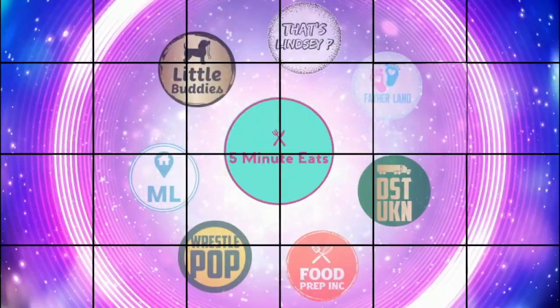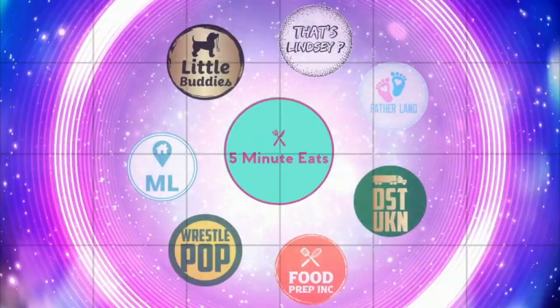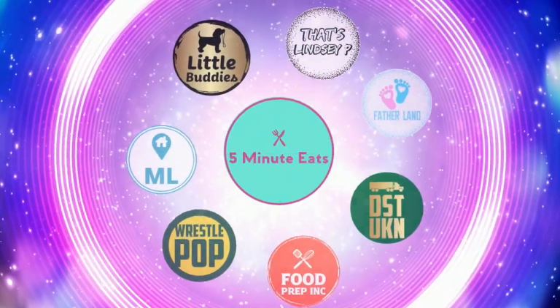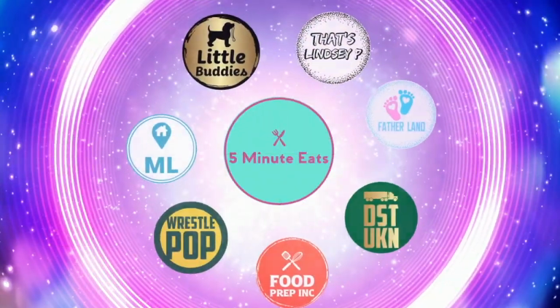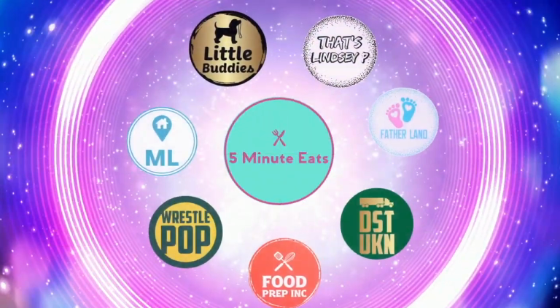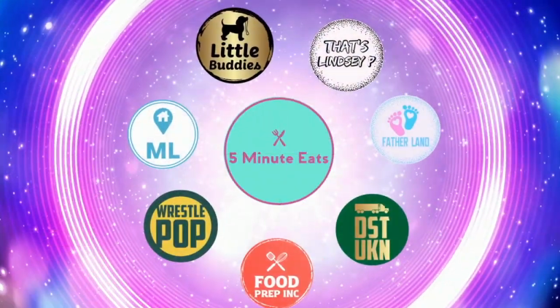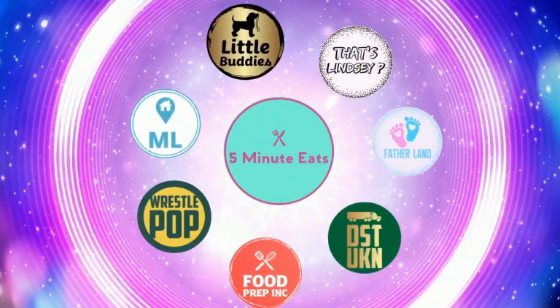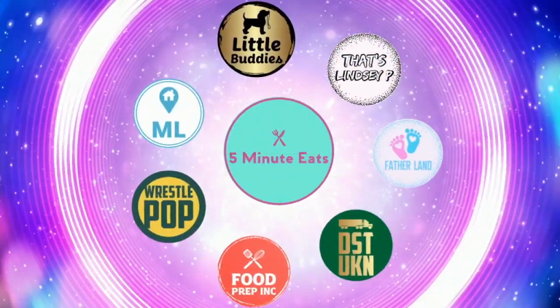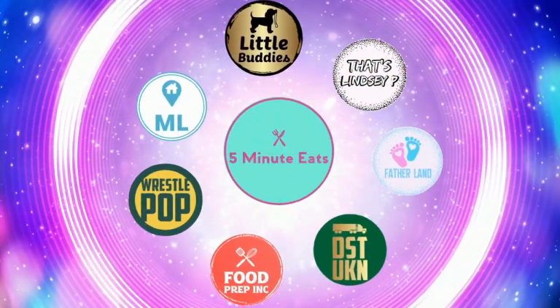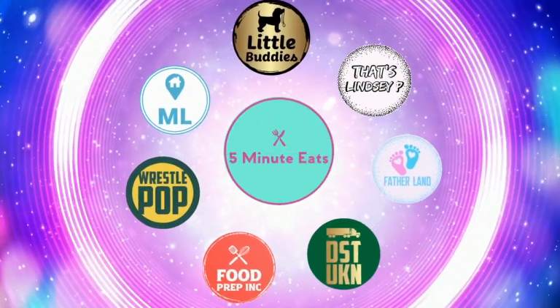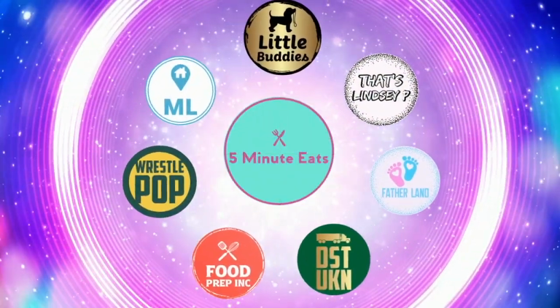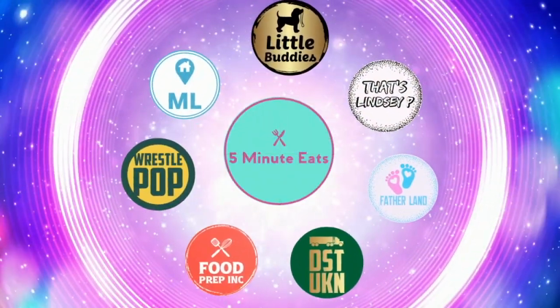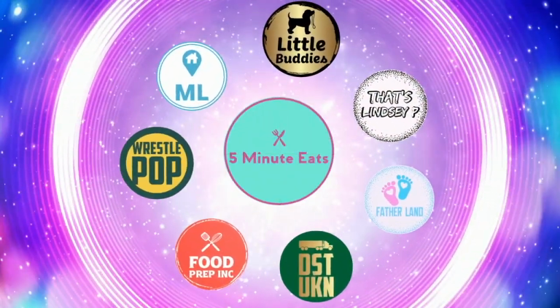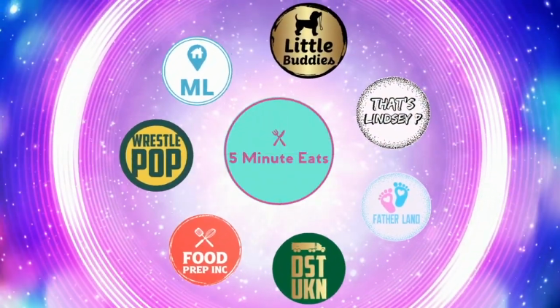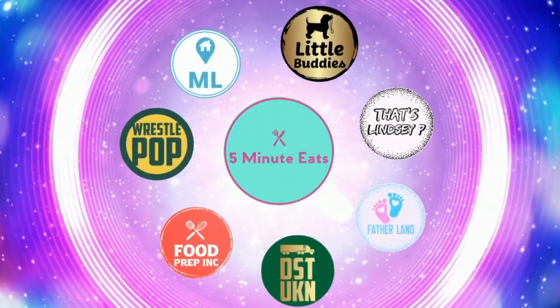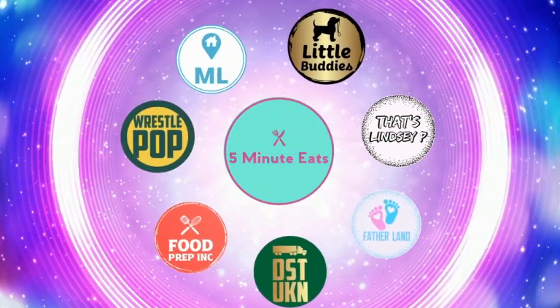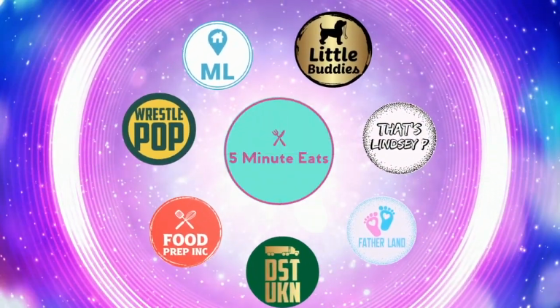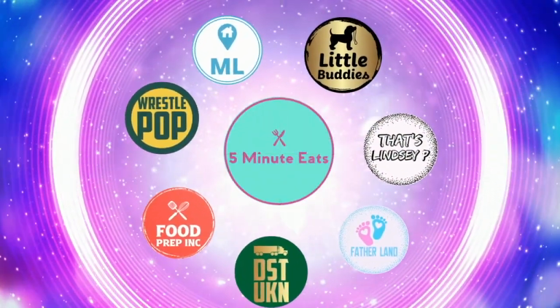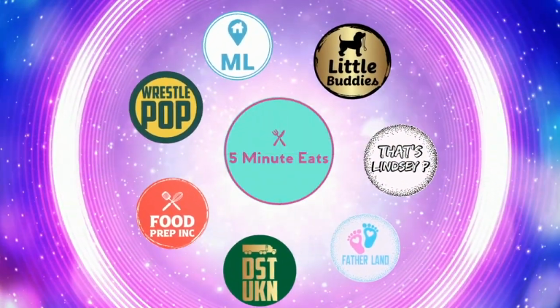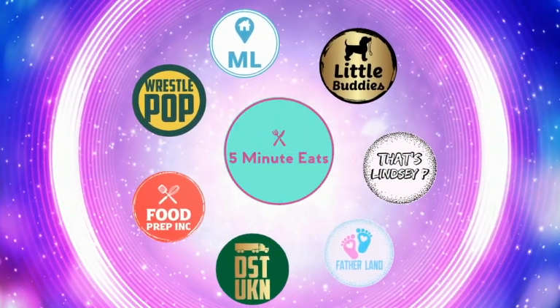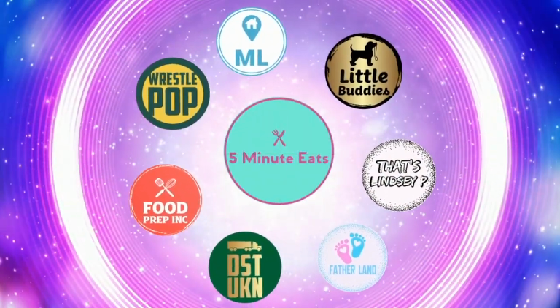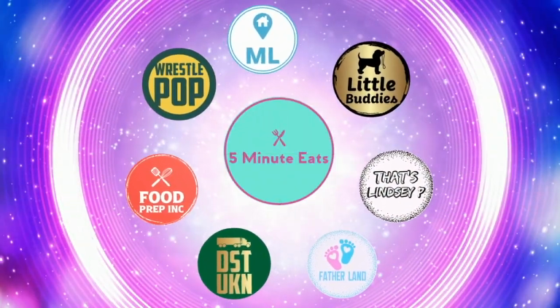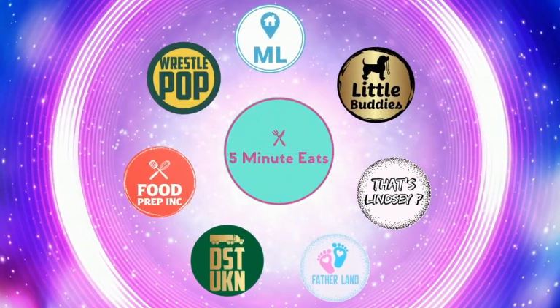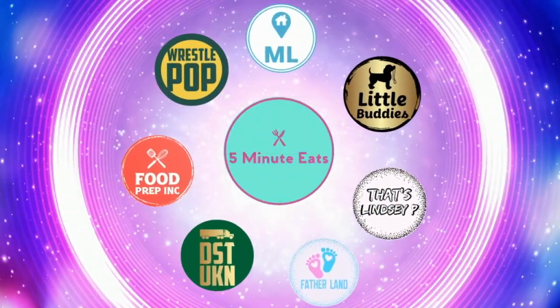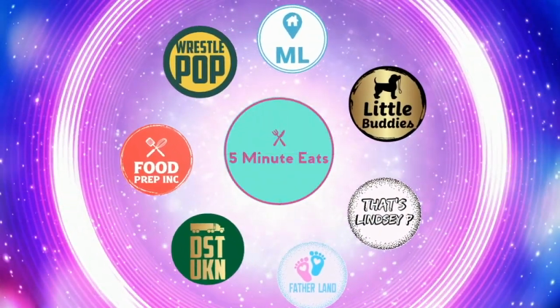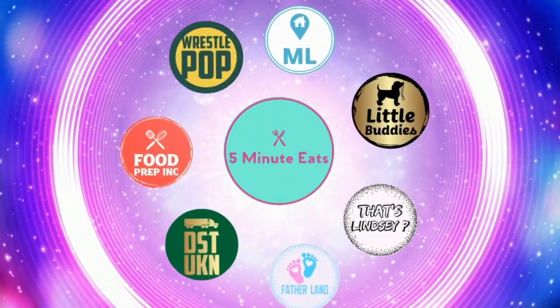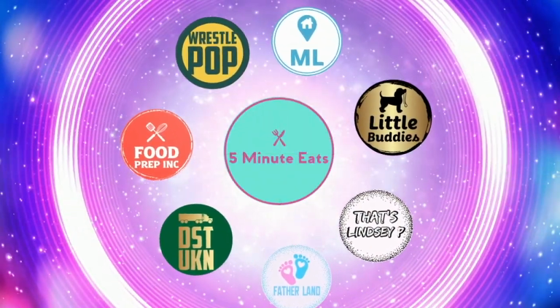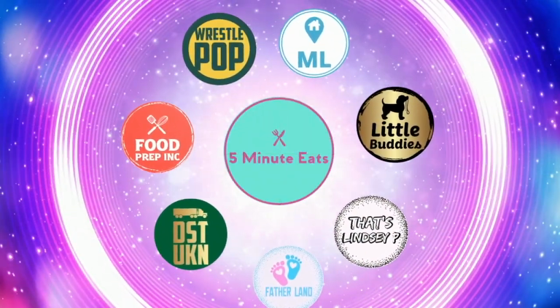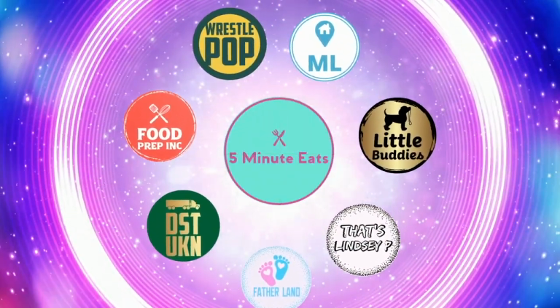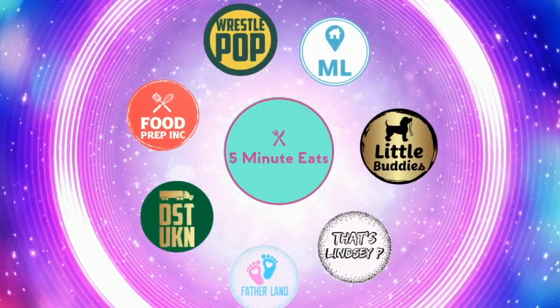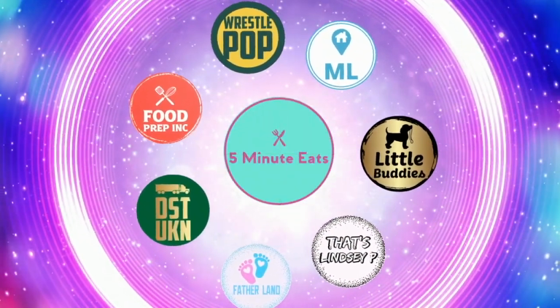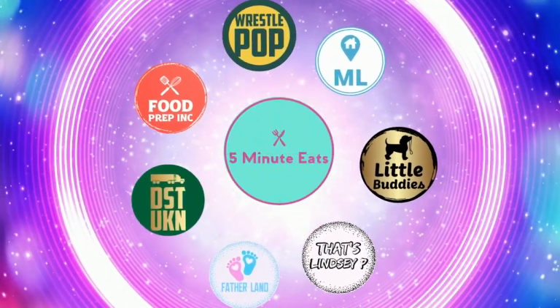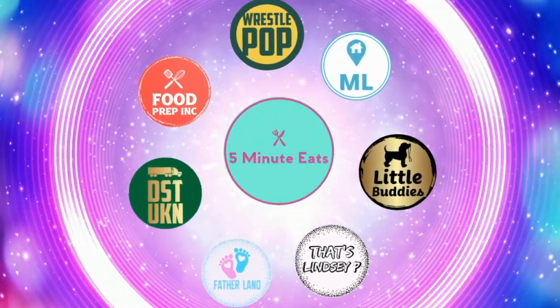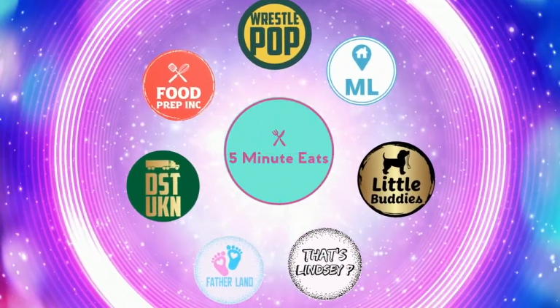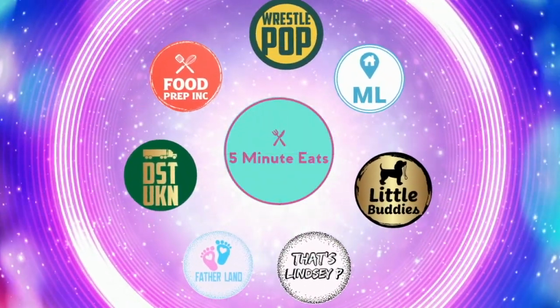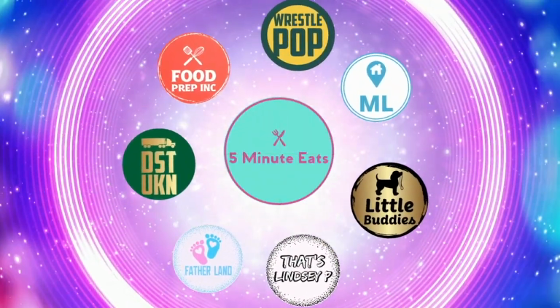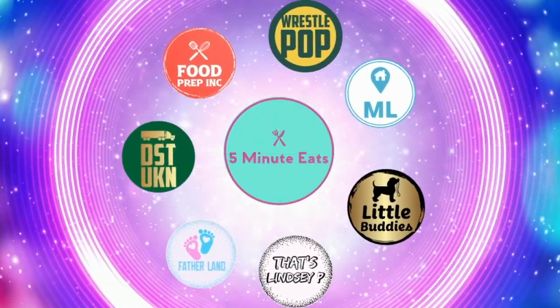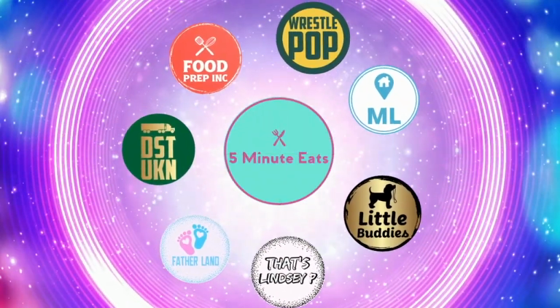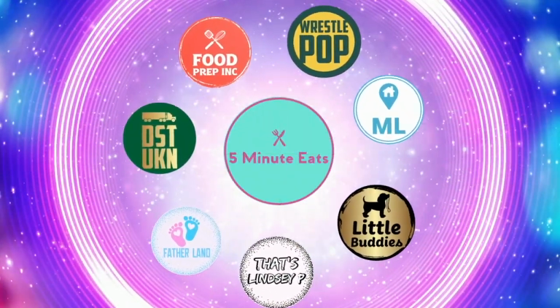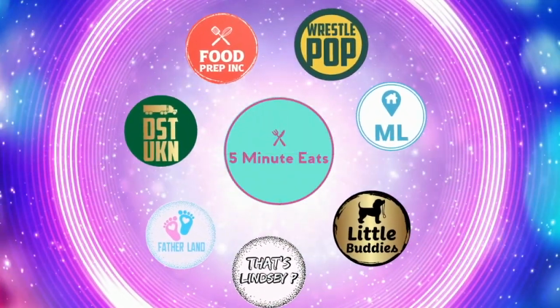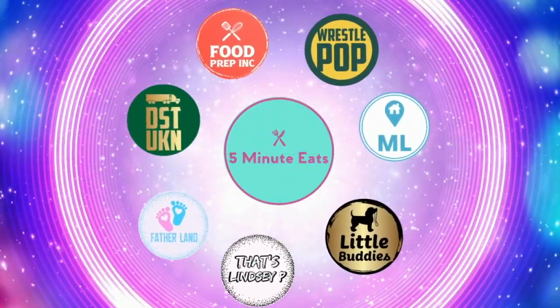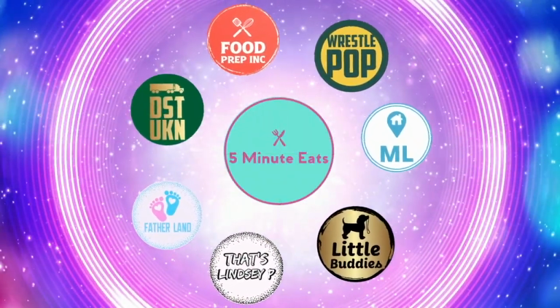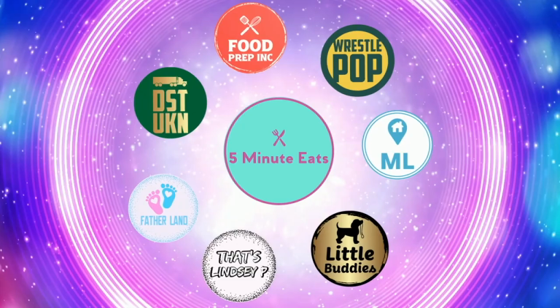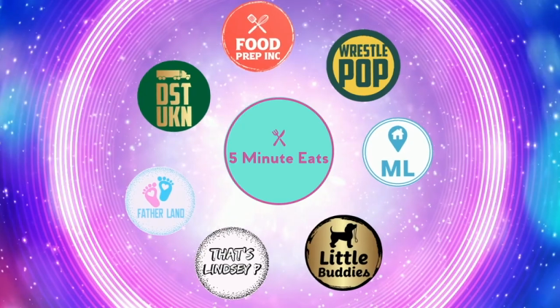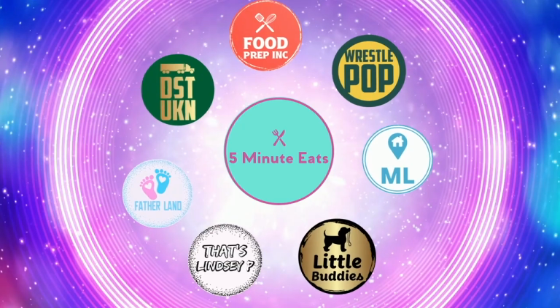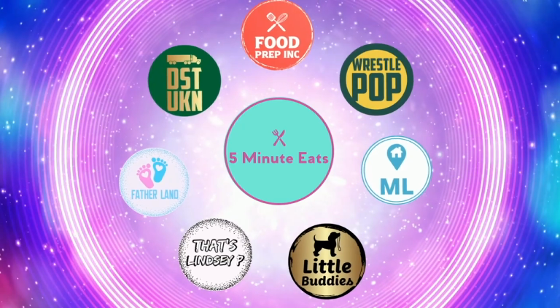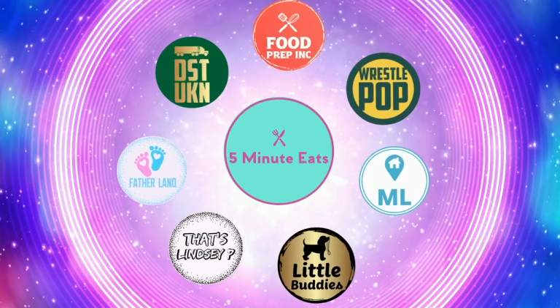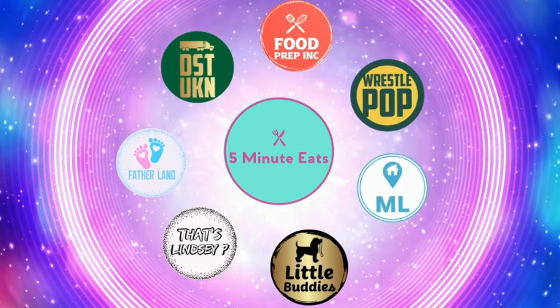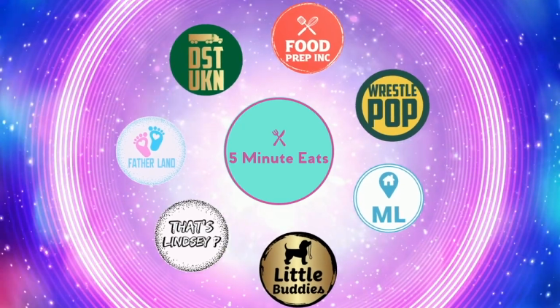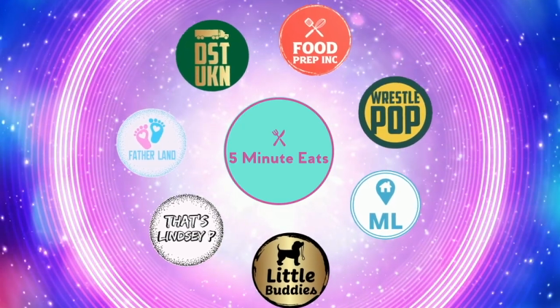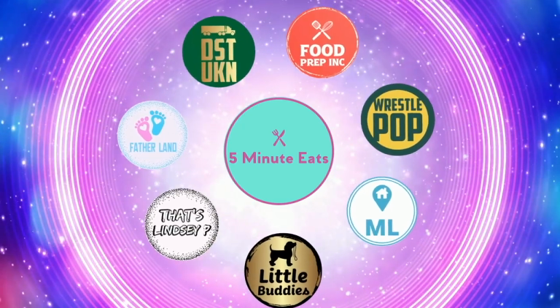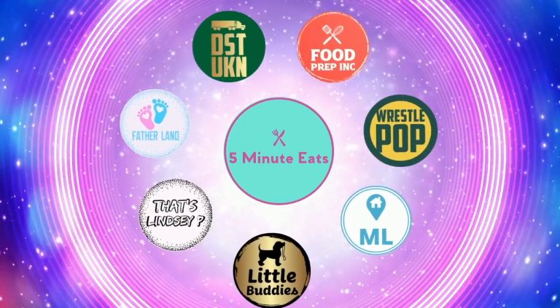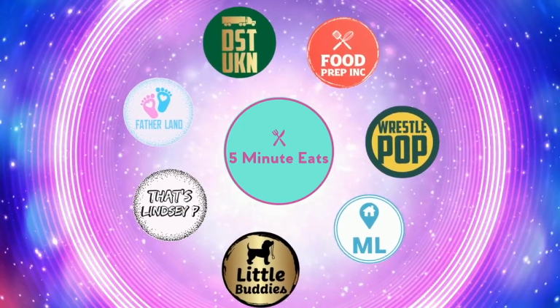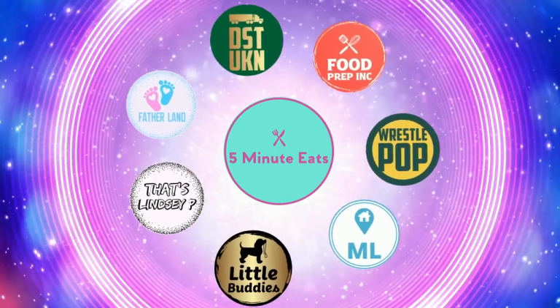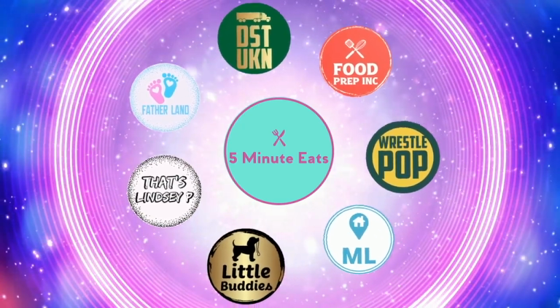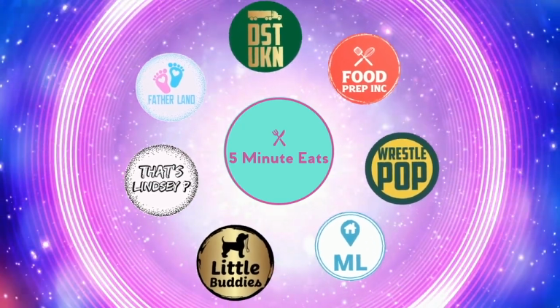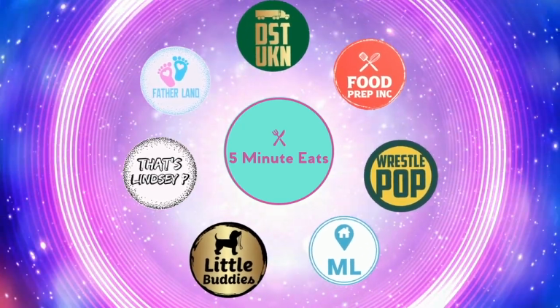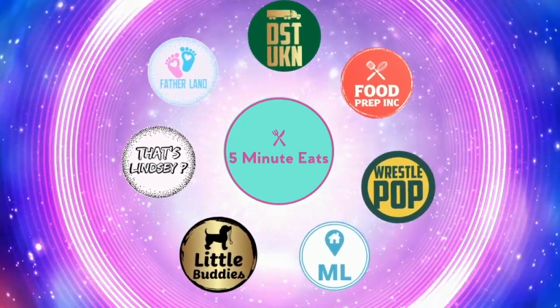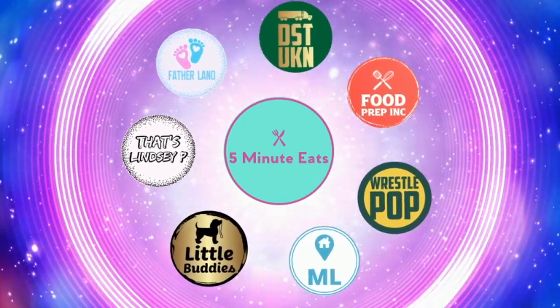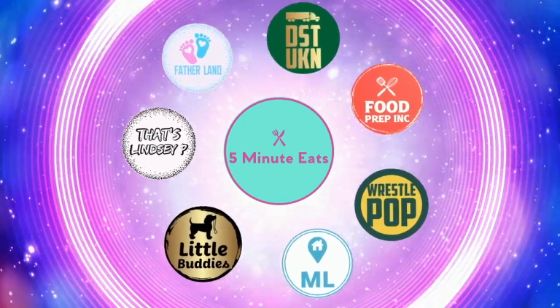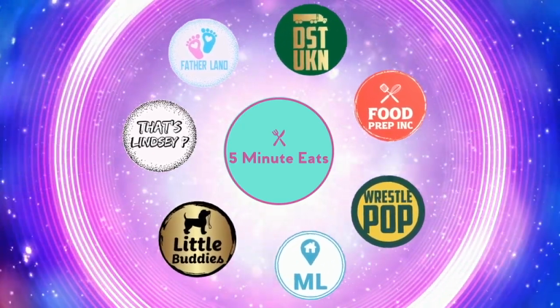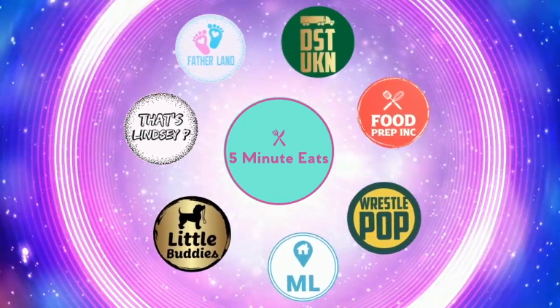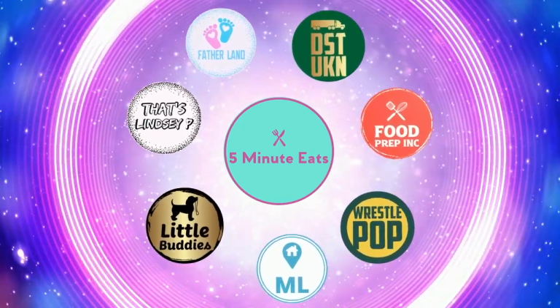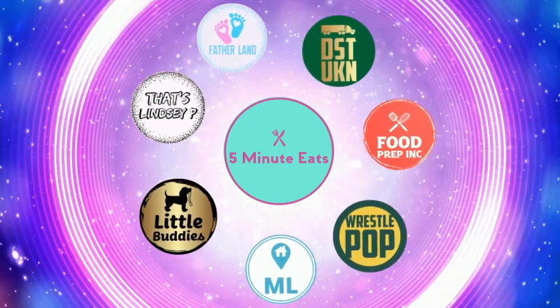That's the video. If you like what we're doing here, definitely check out our other channel, 5 Minute Eats, and don't forget to give us a like and subscribe.